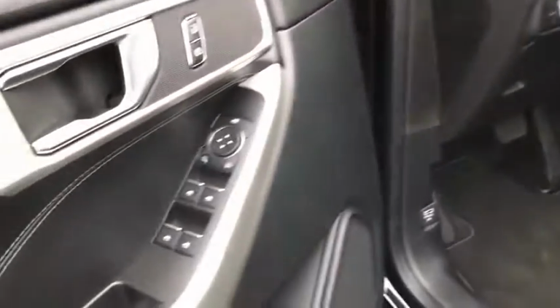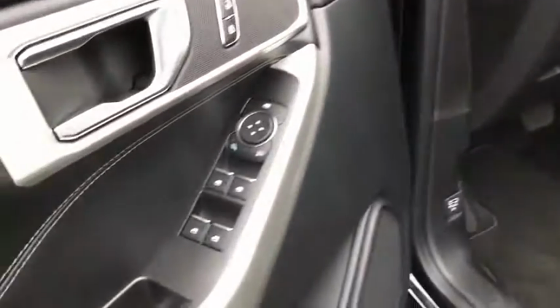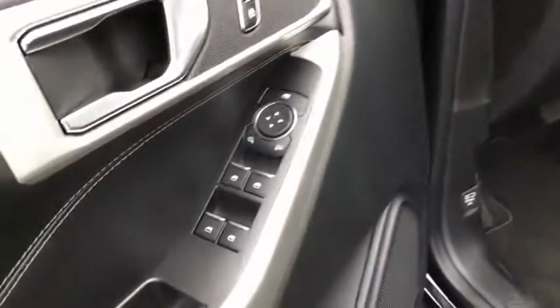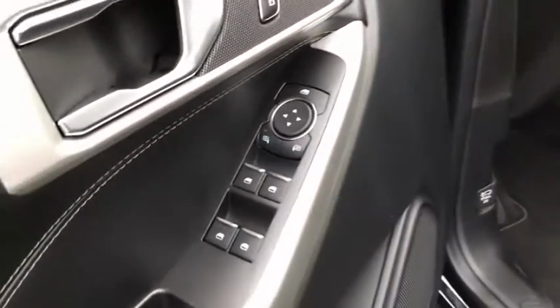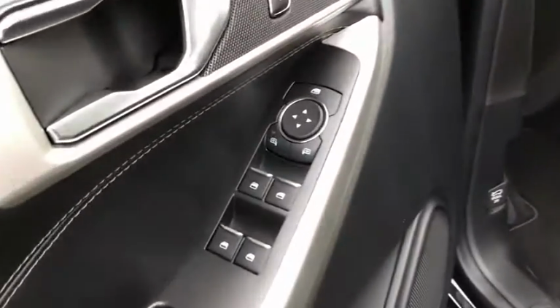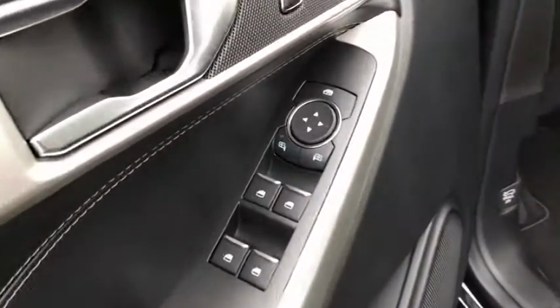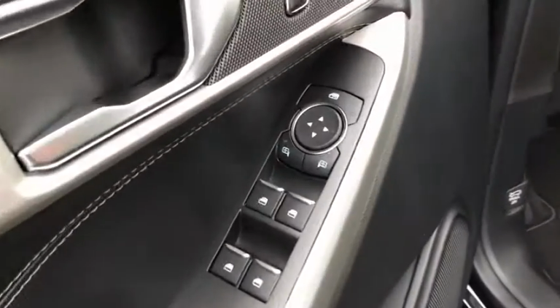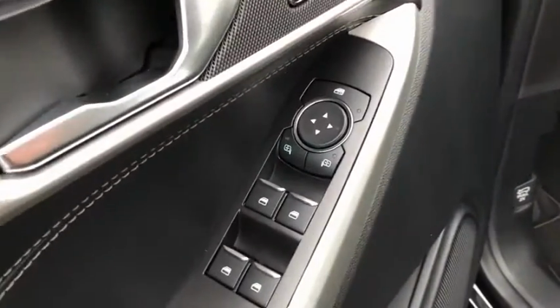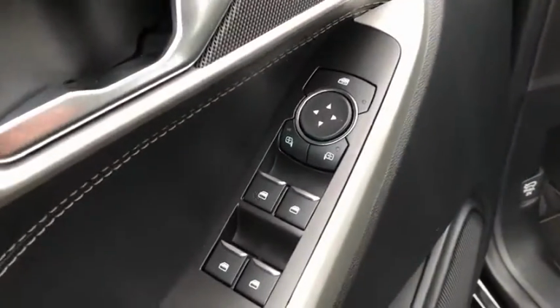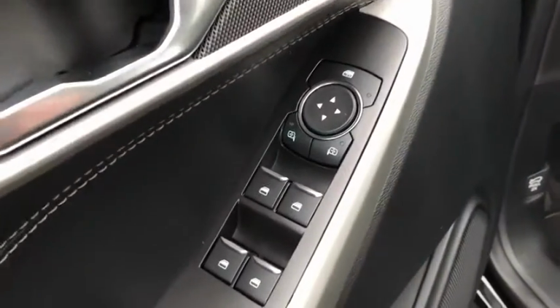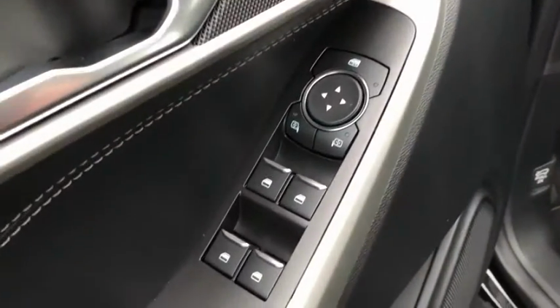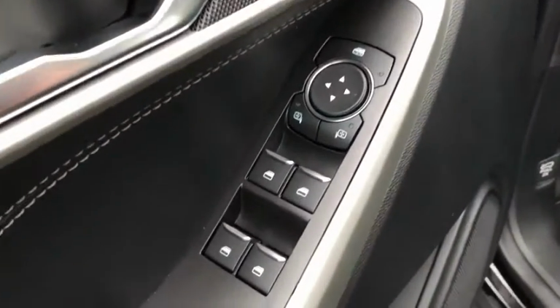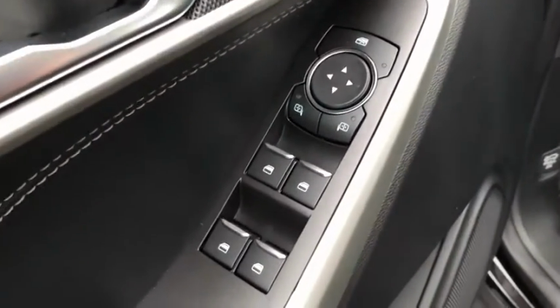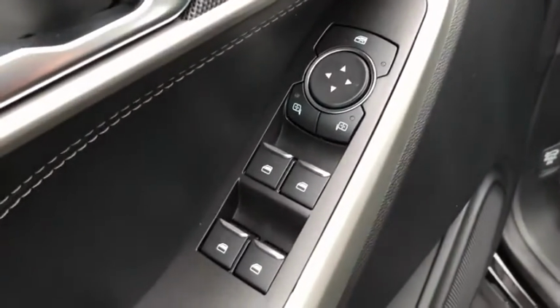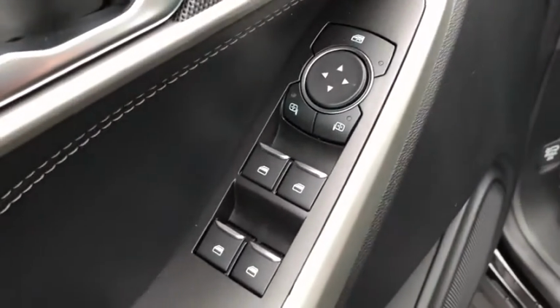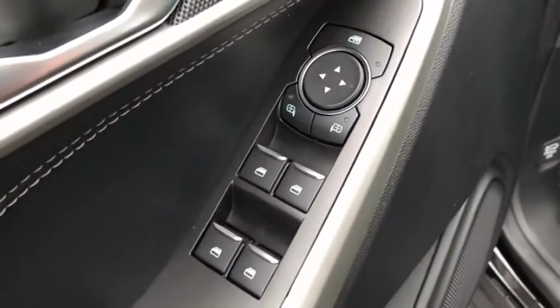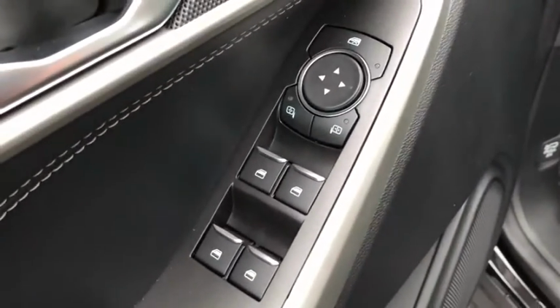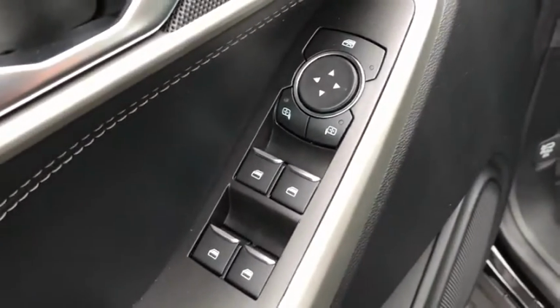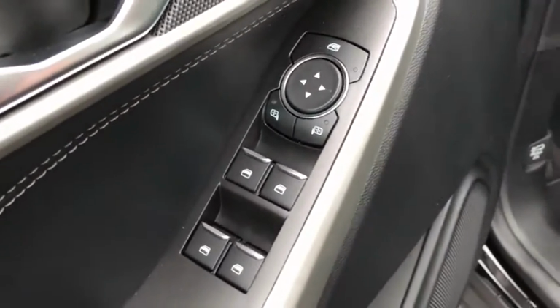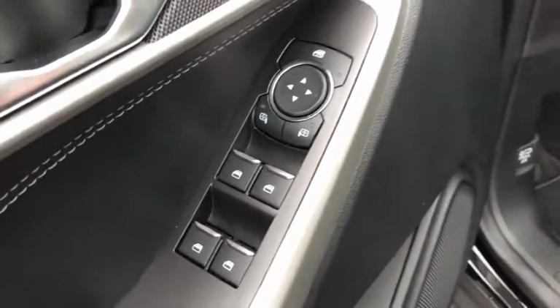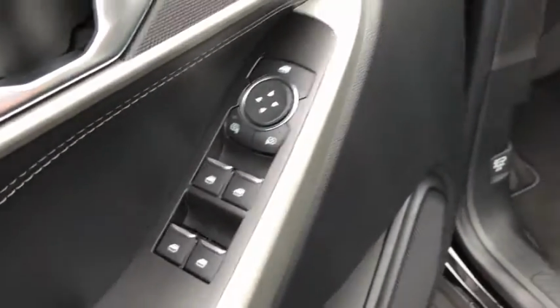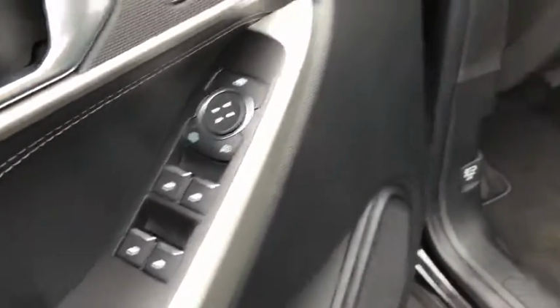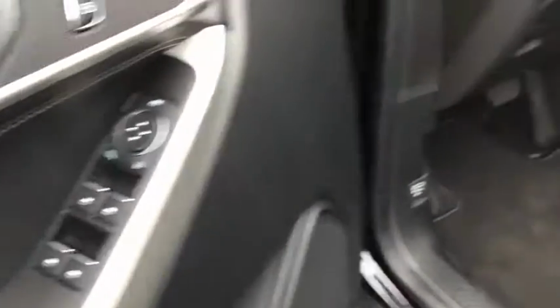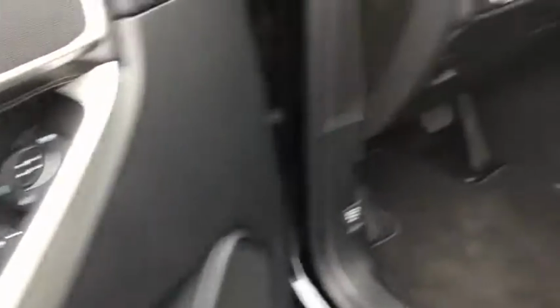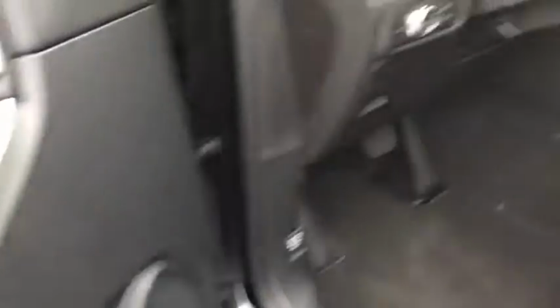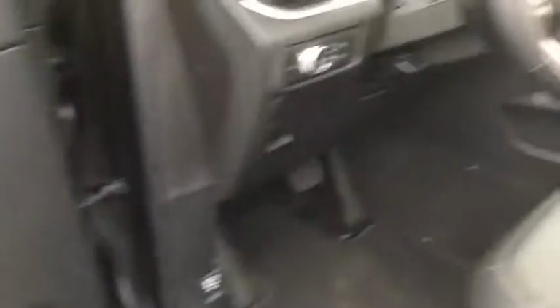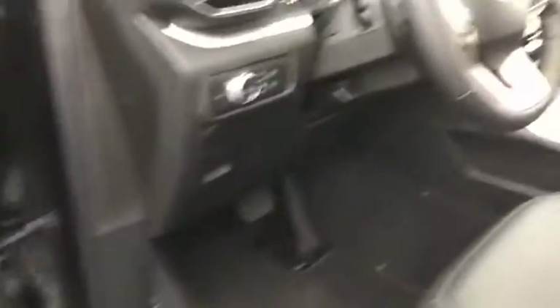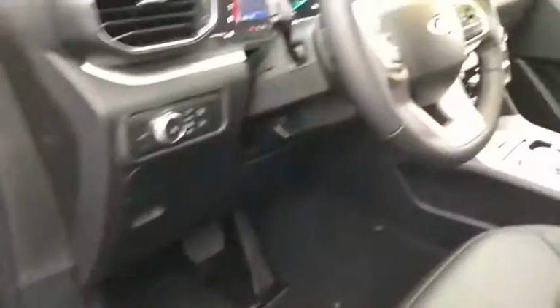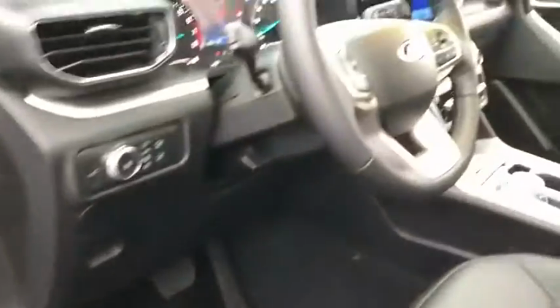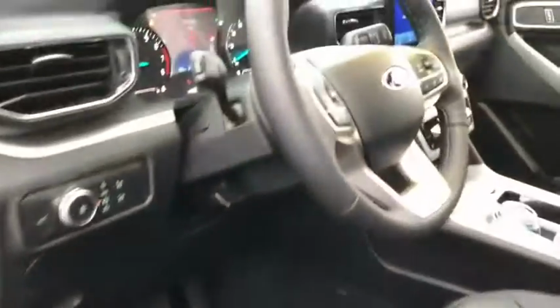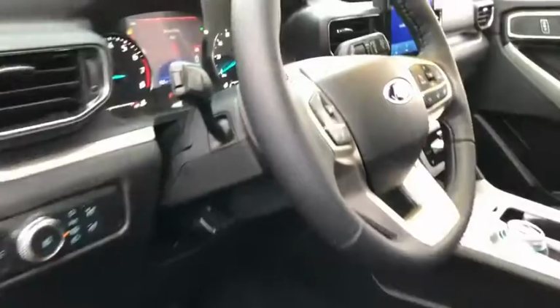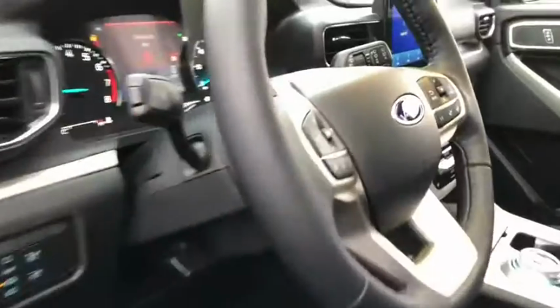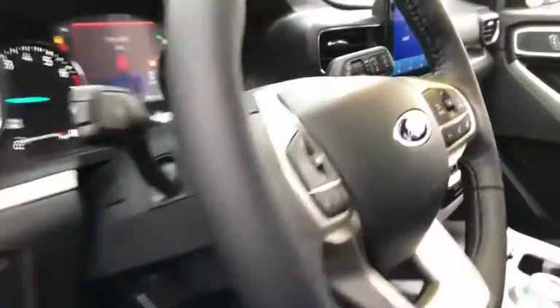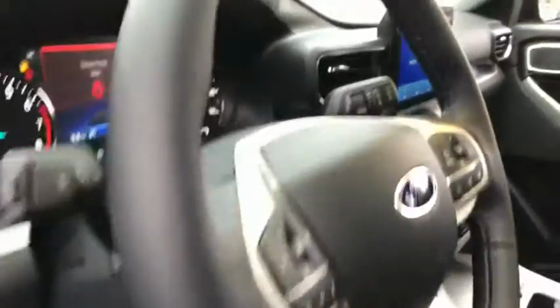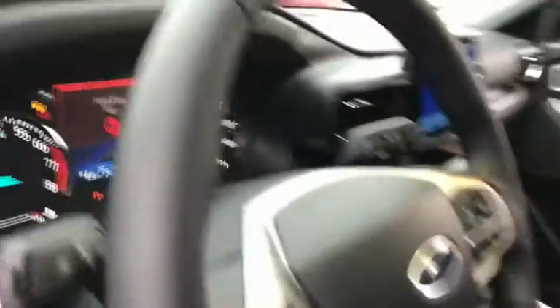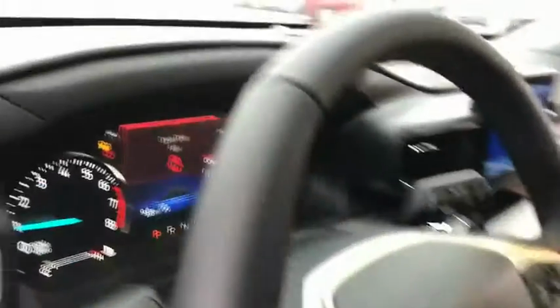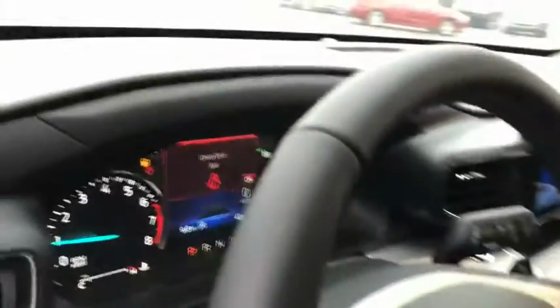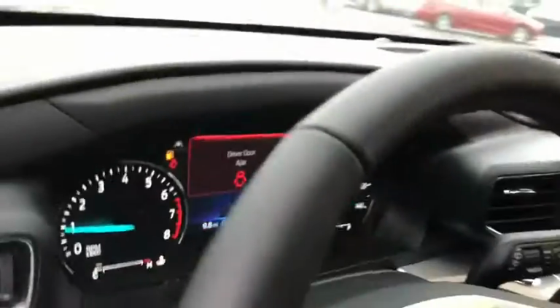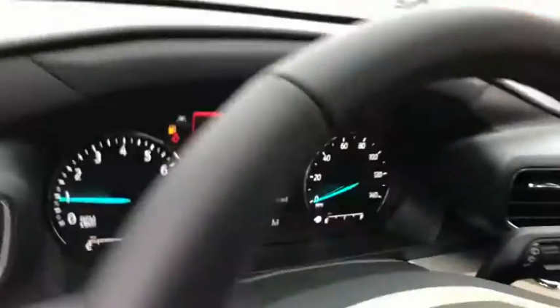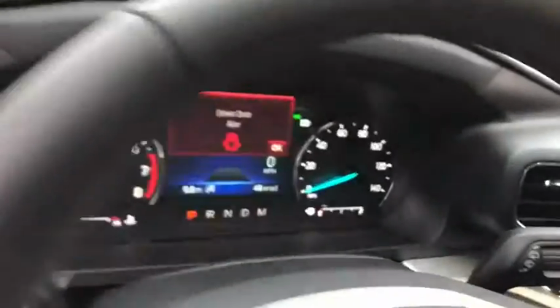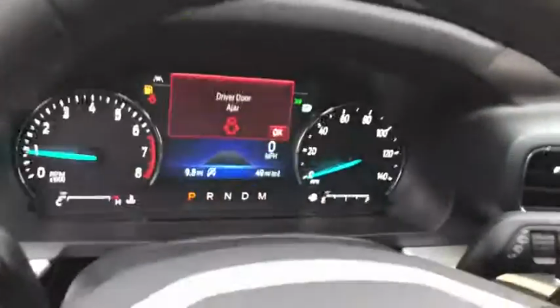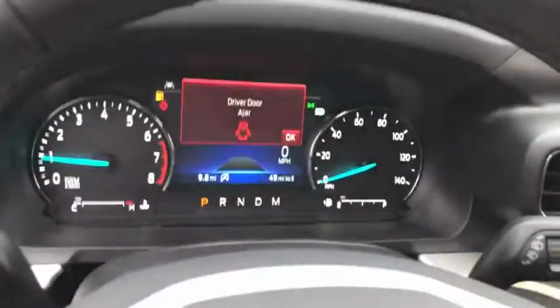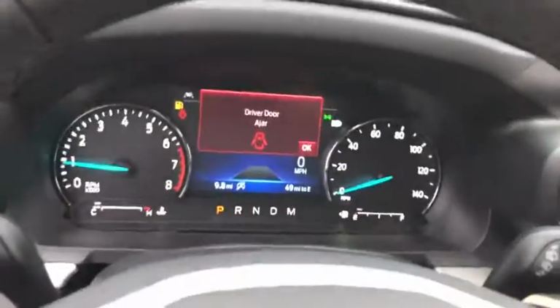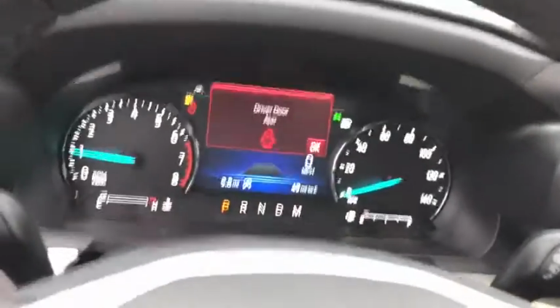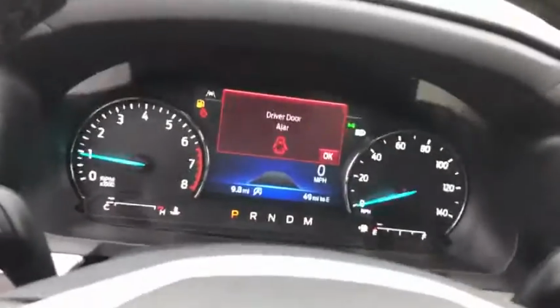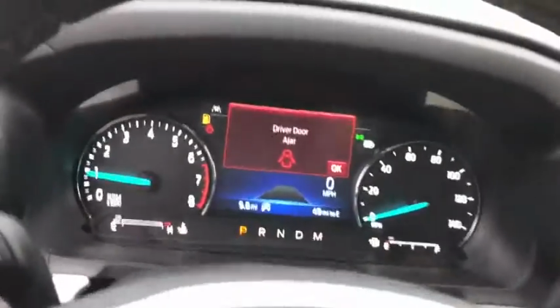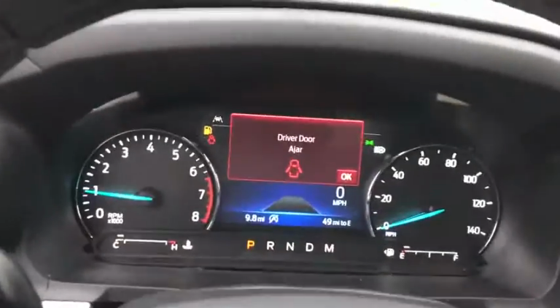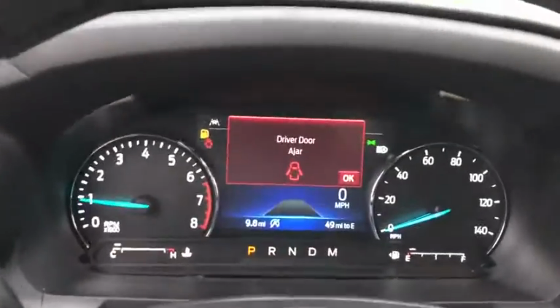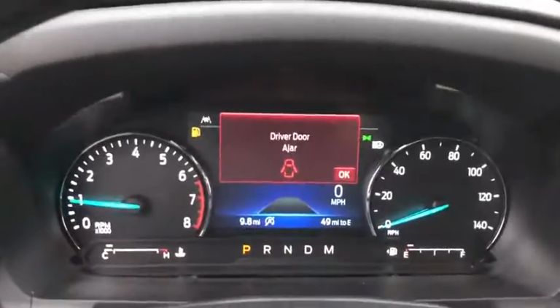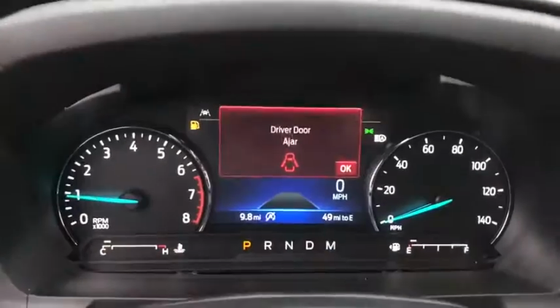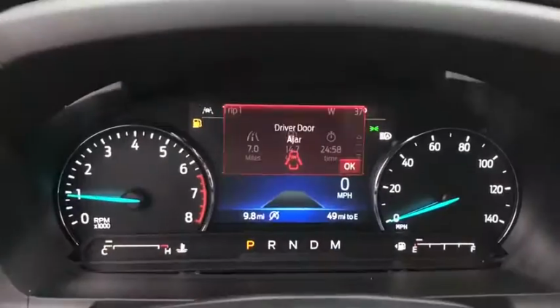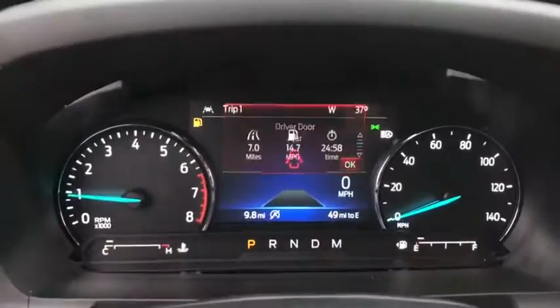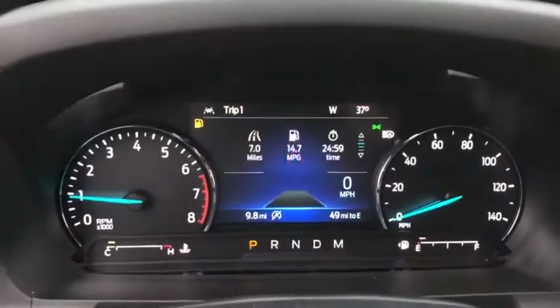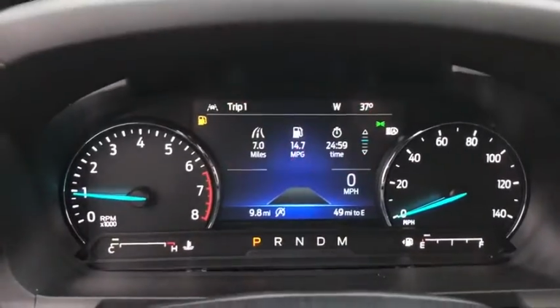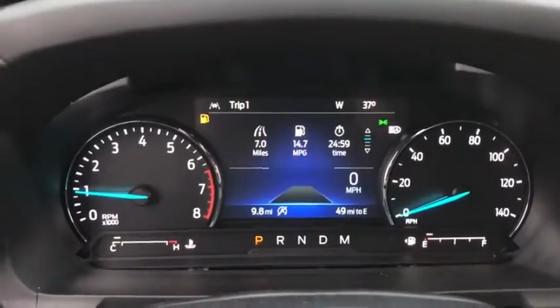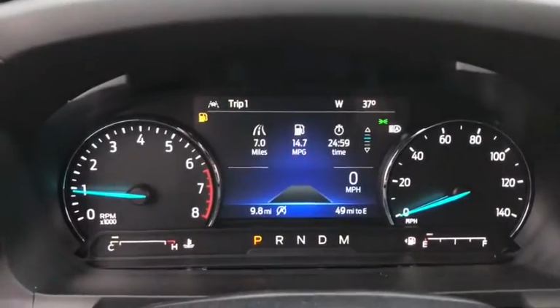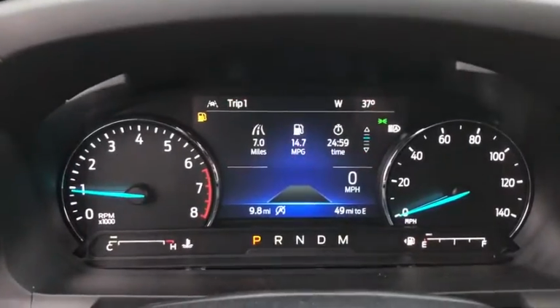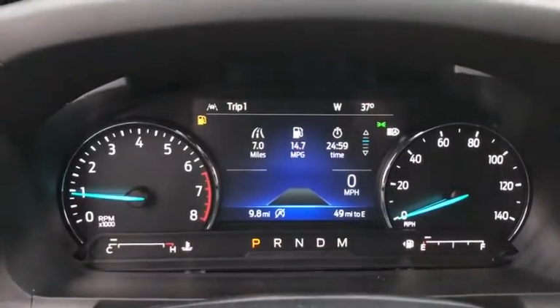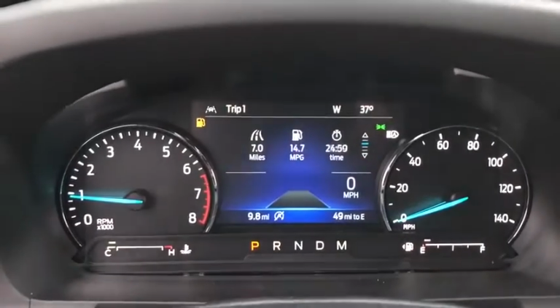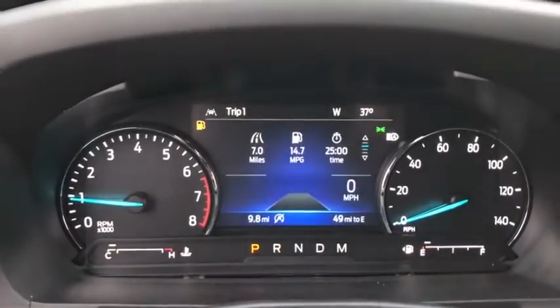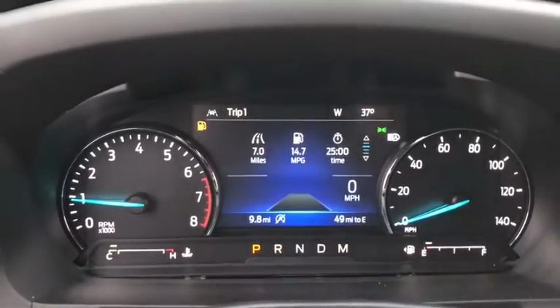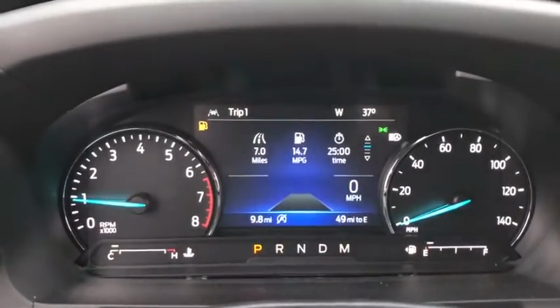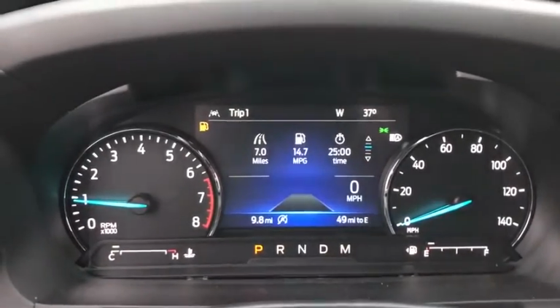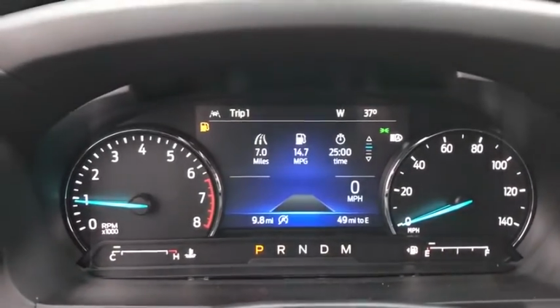Security system, trip computer, power windows, rear window defroster, tachometer, brake assist, remote keyless entry.